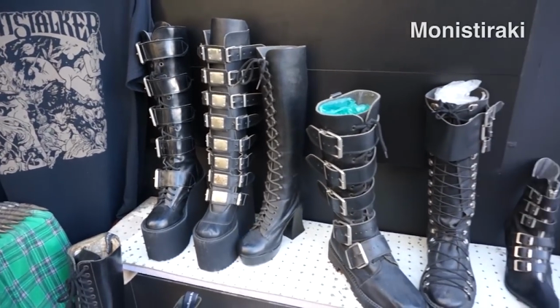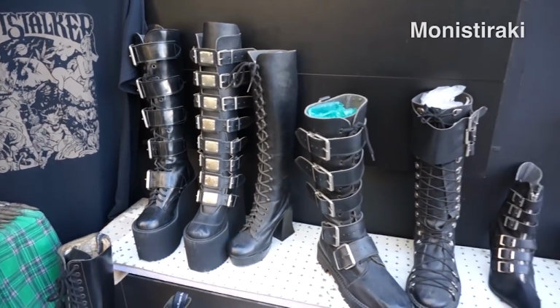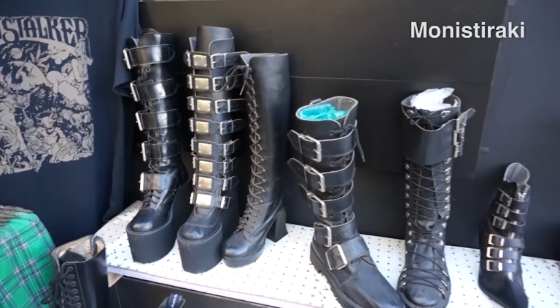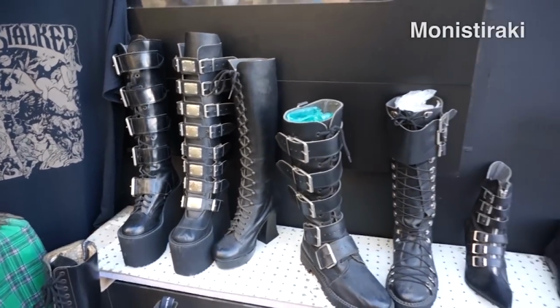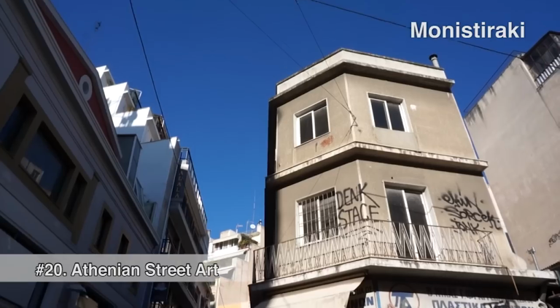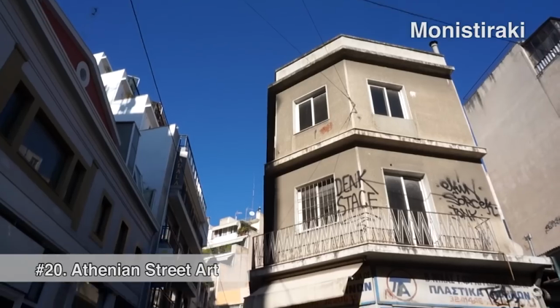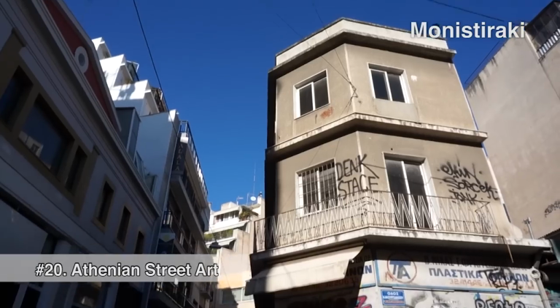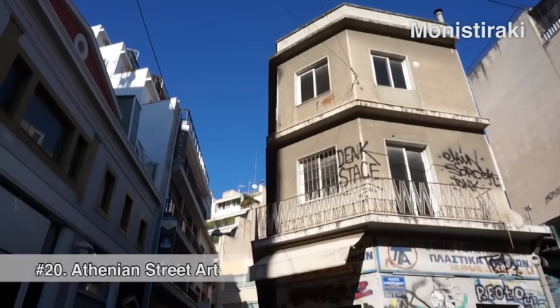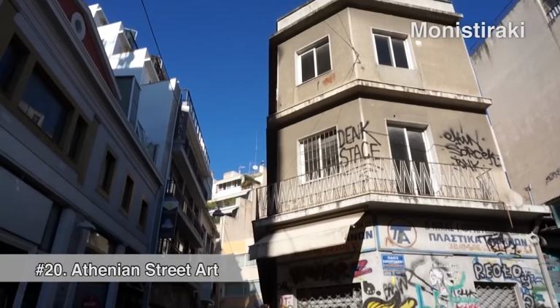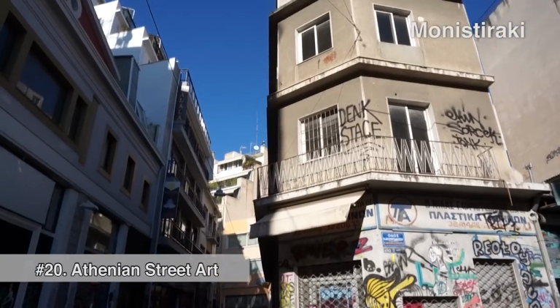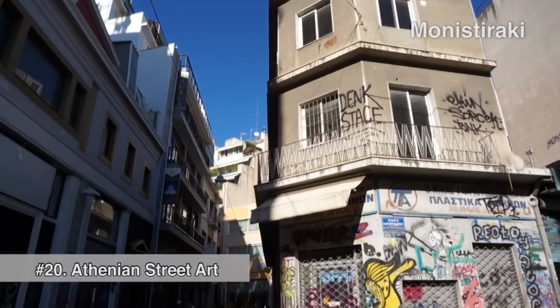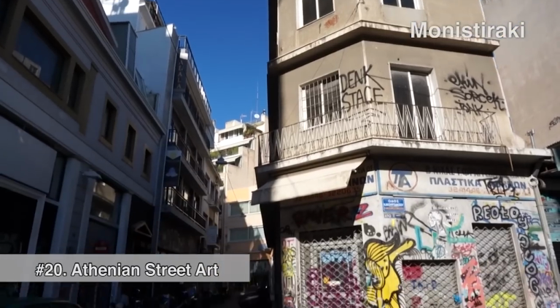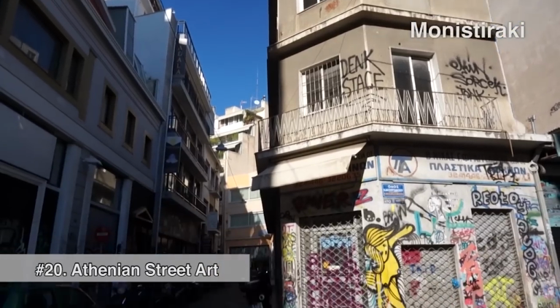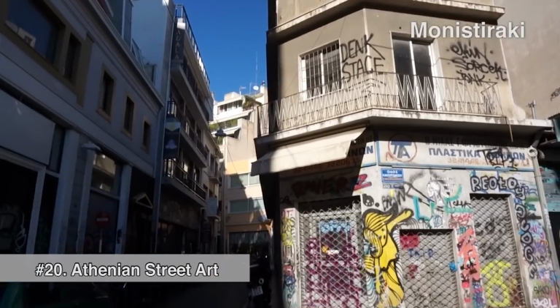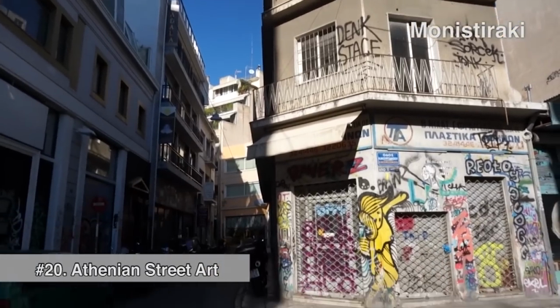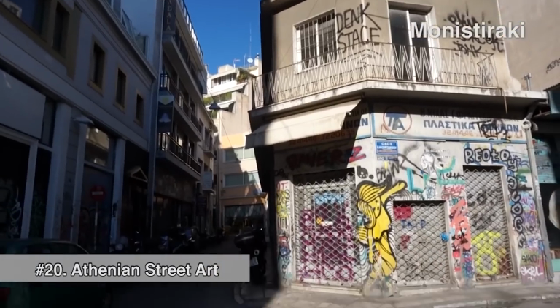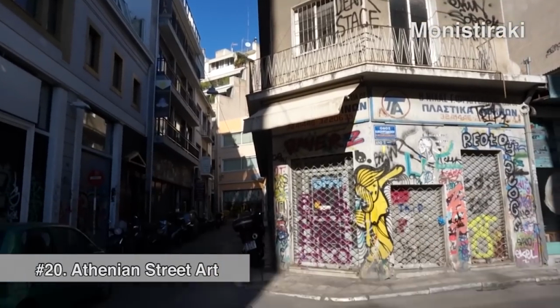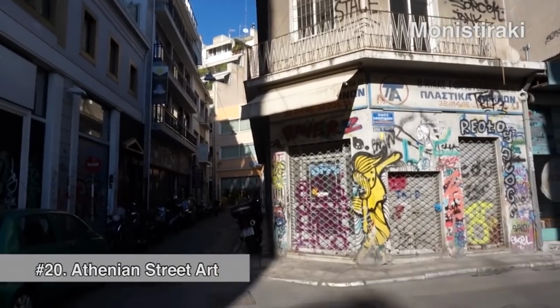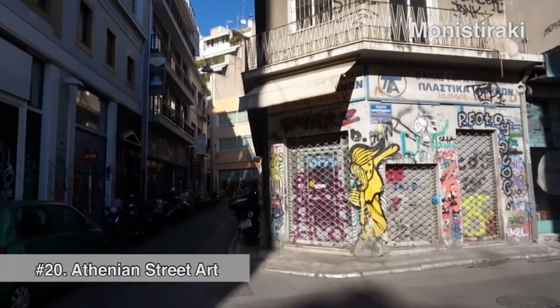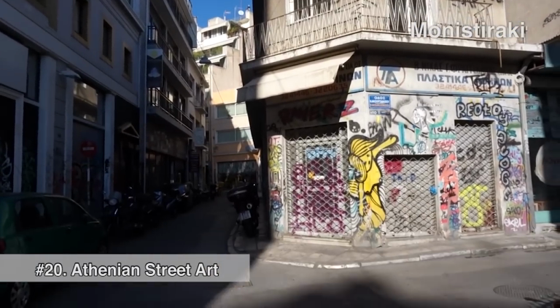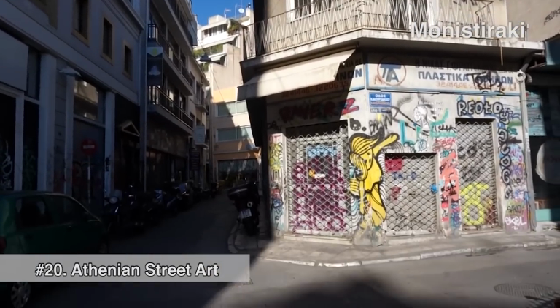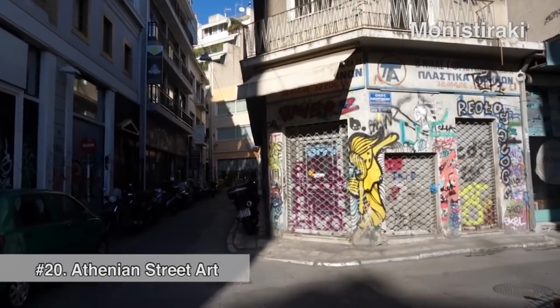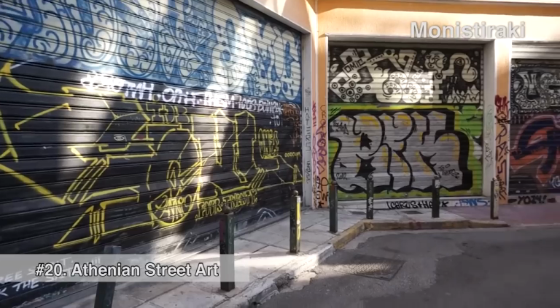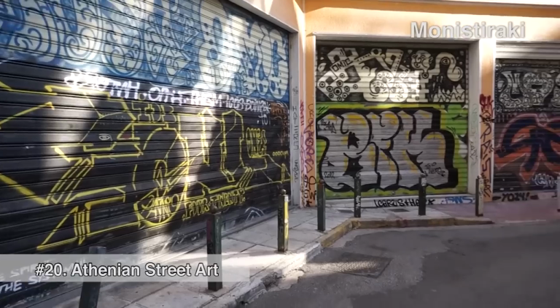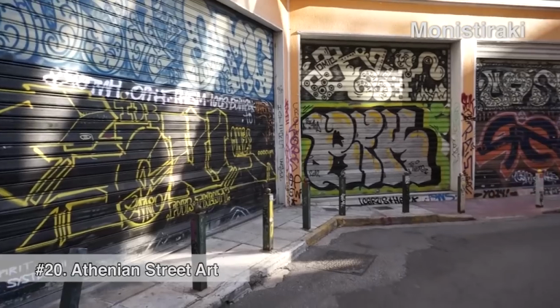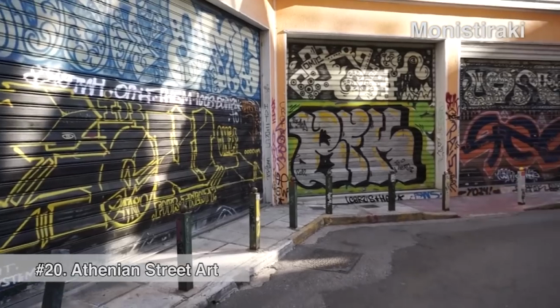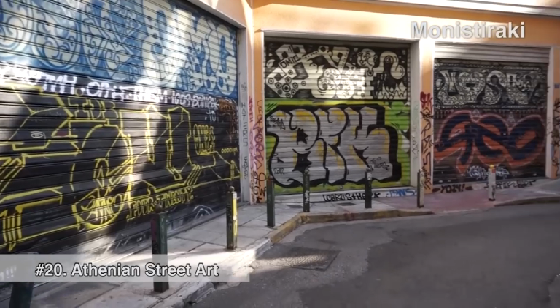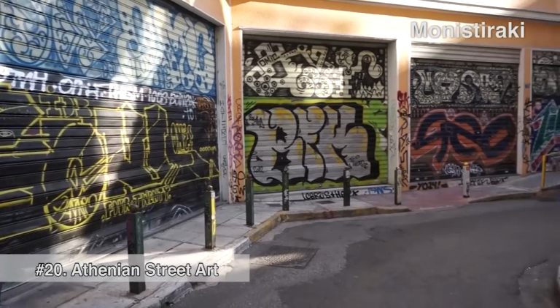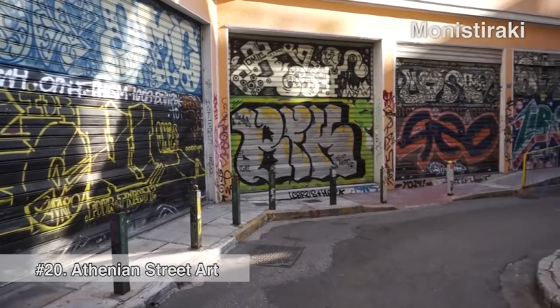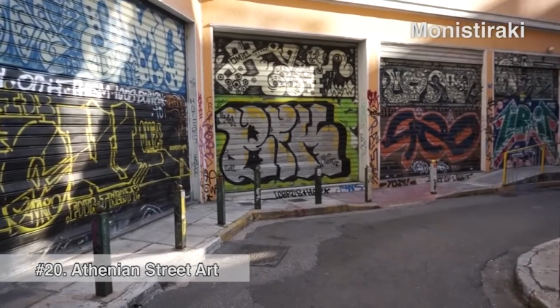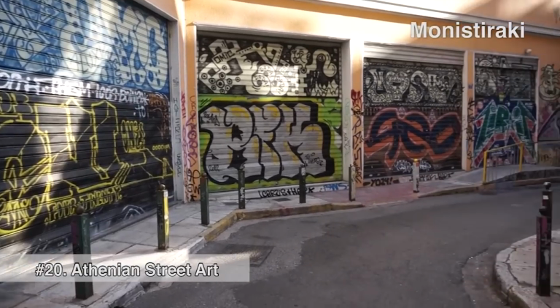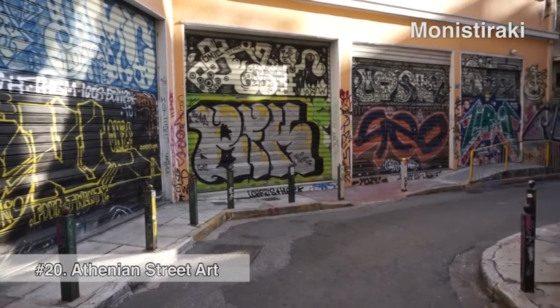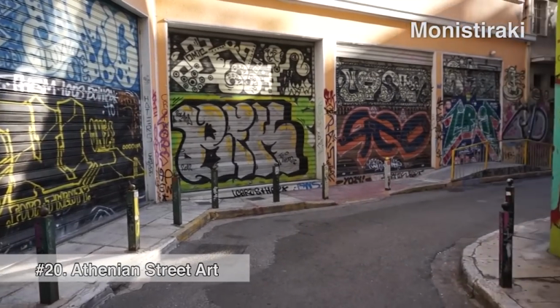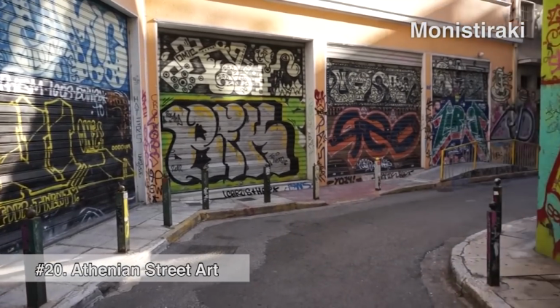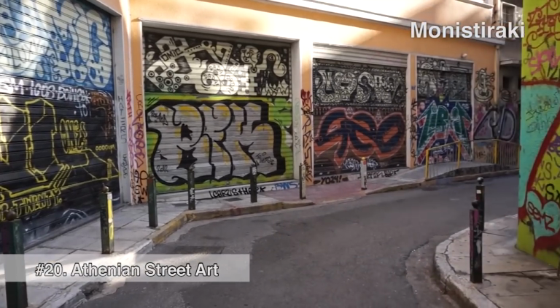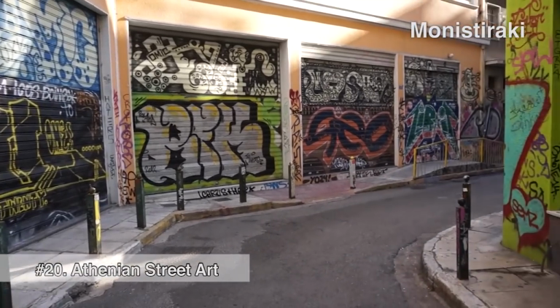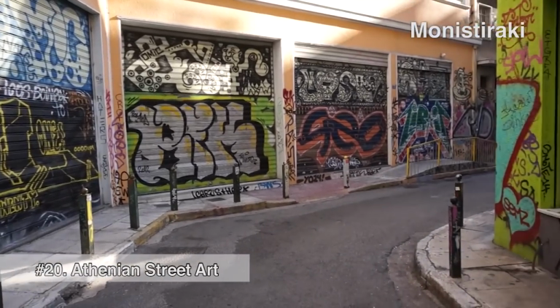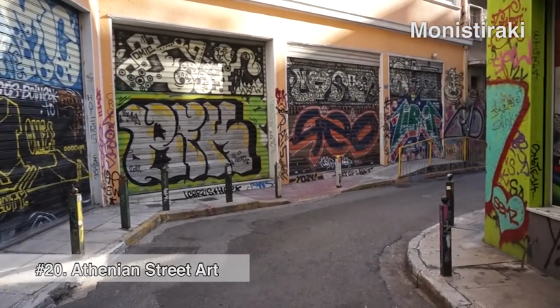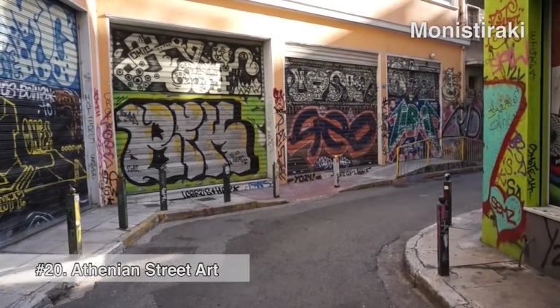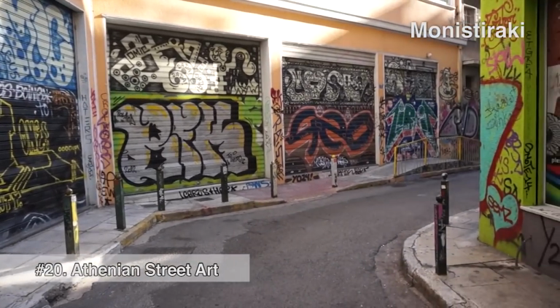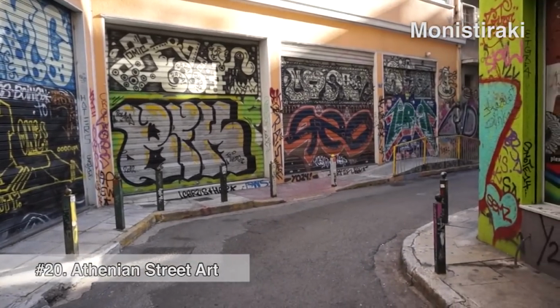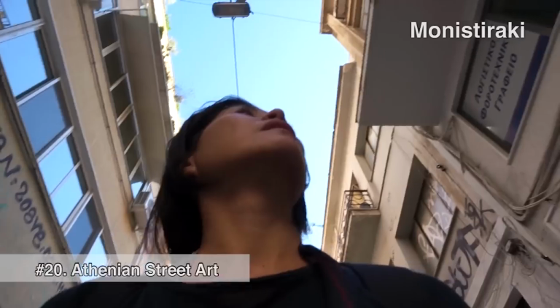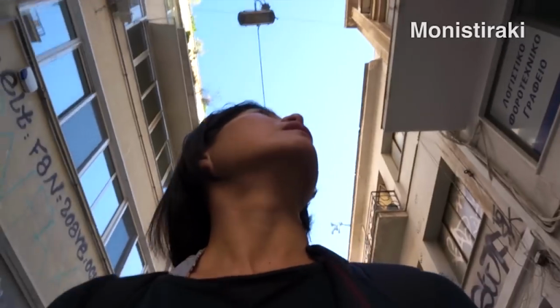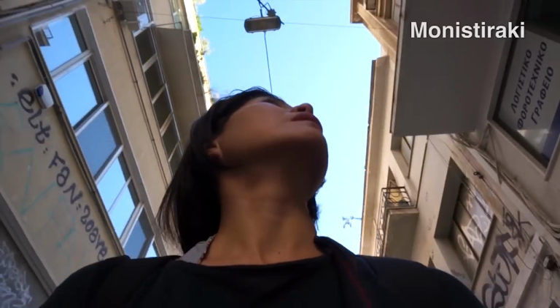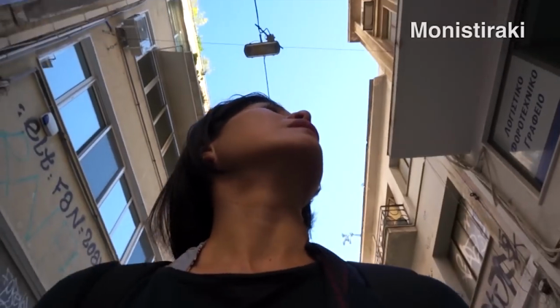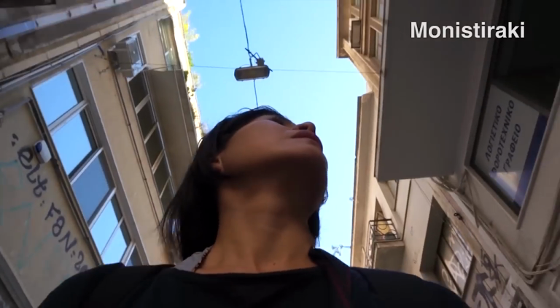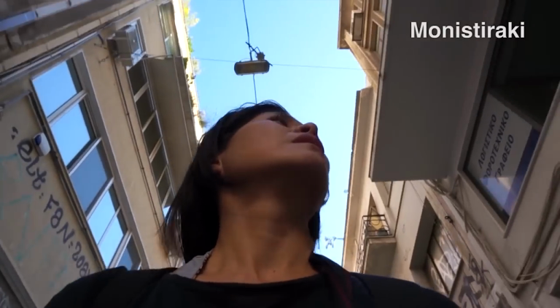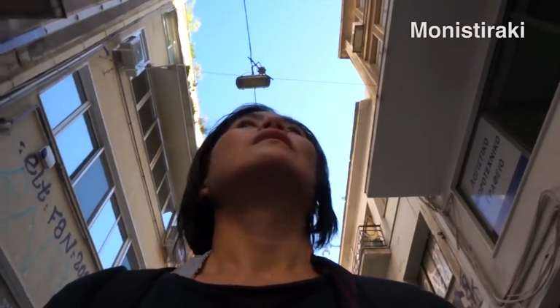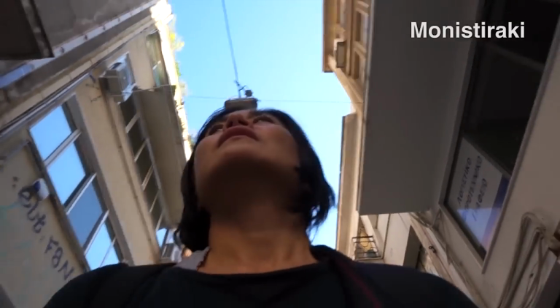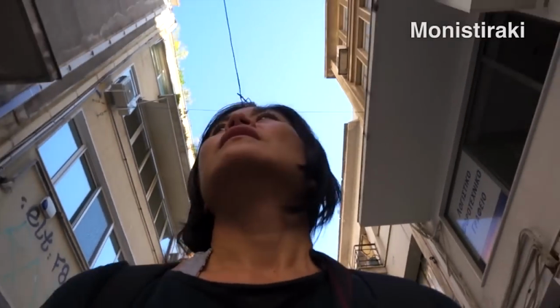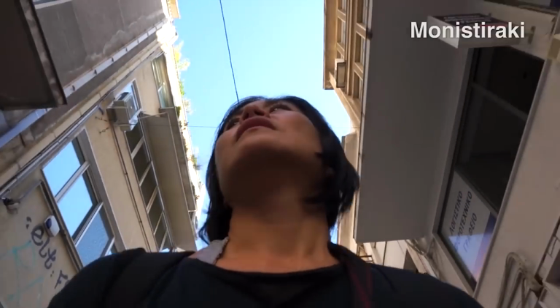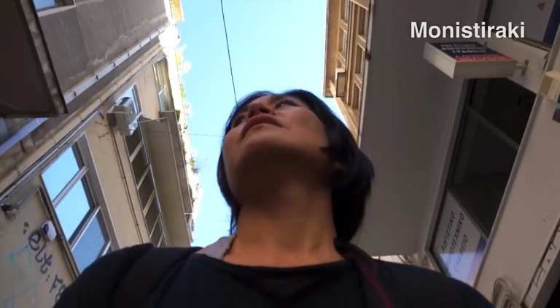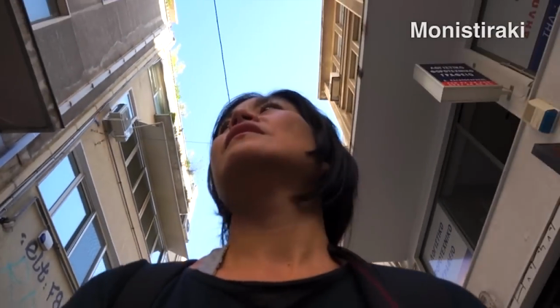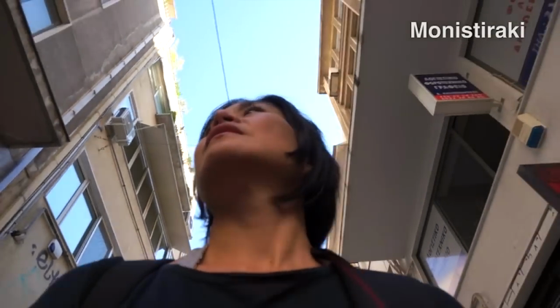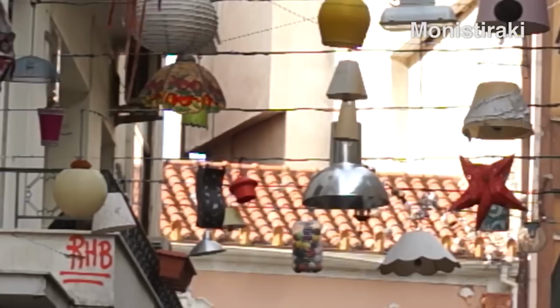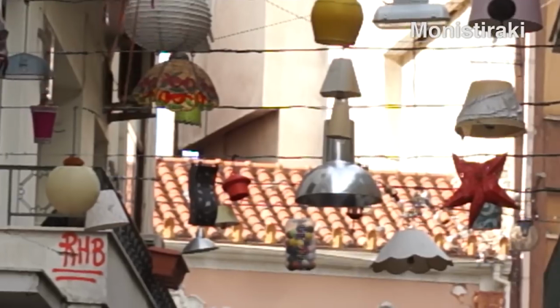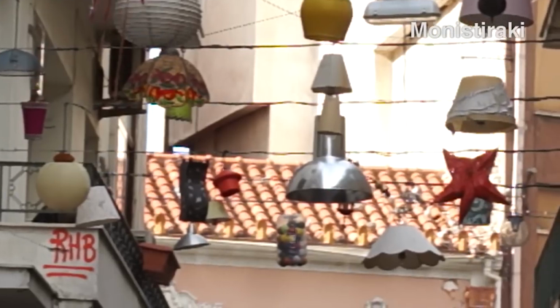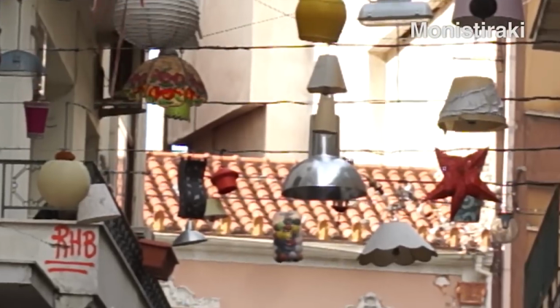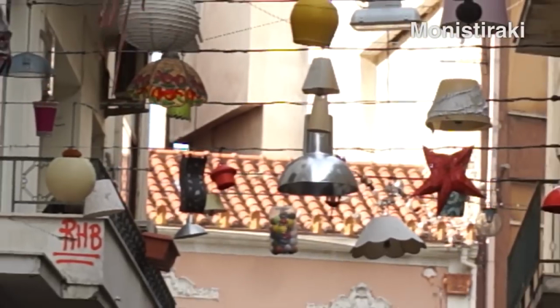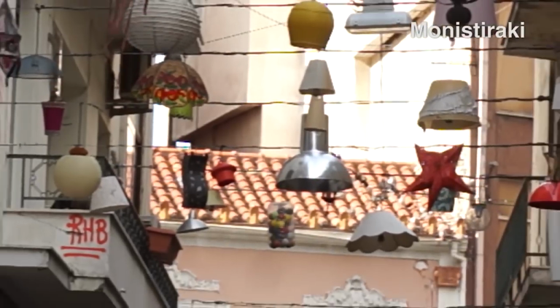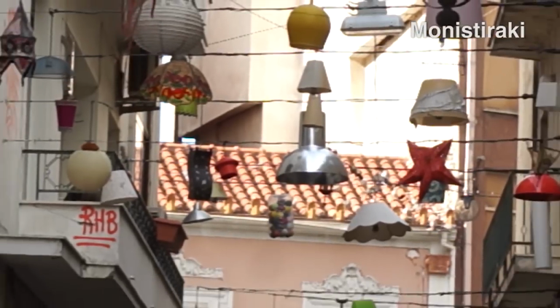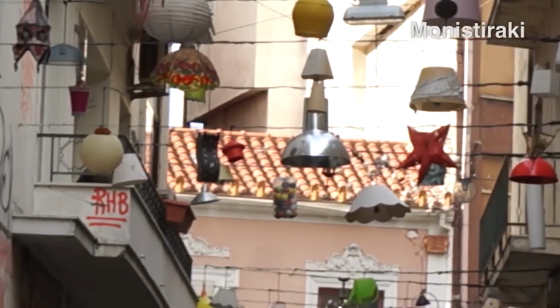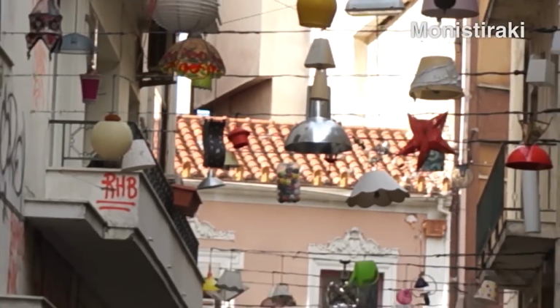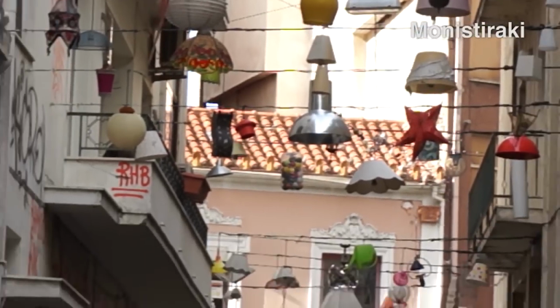Just wandering through these streets of Athens, you can find these little walkway streets with graffiti and street art on them.